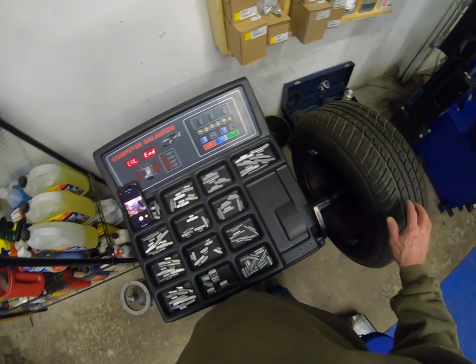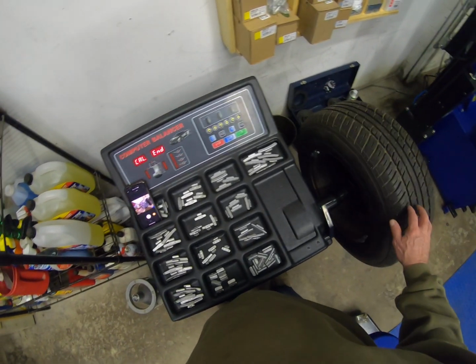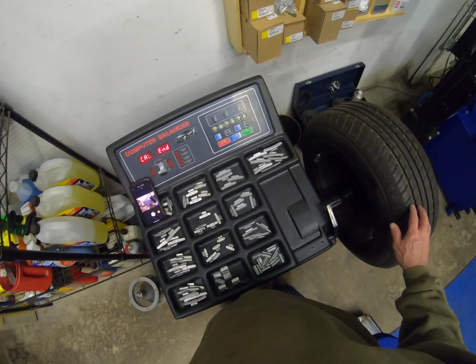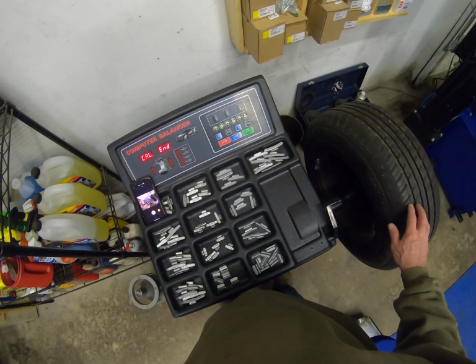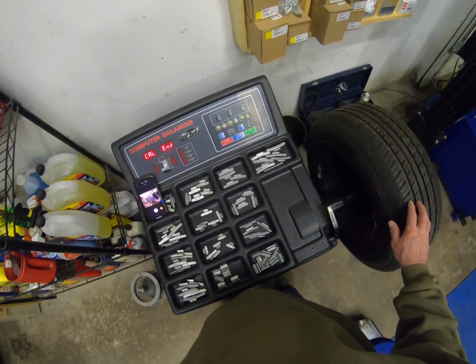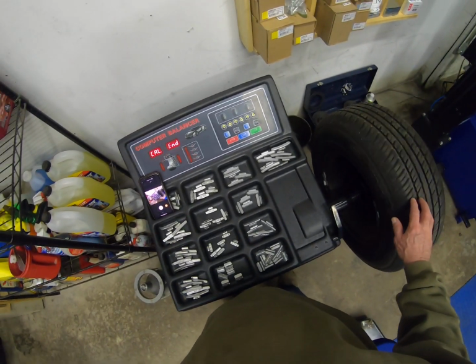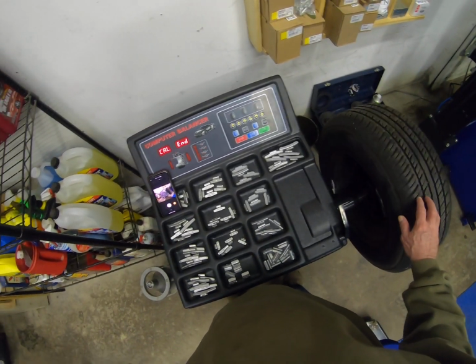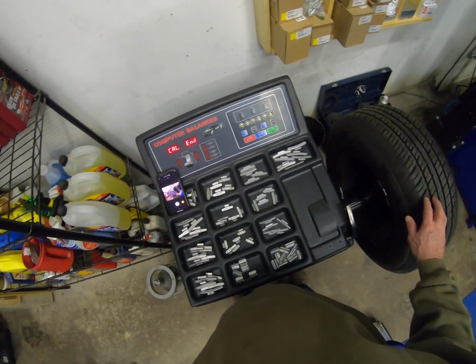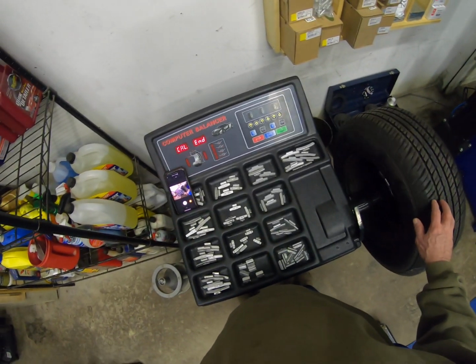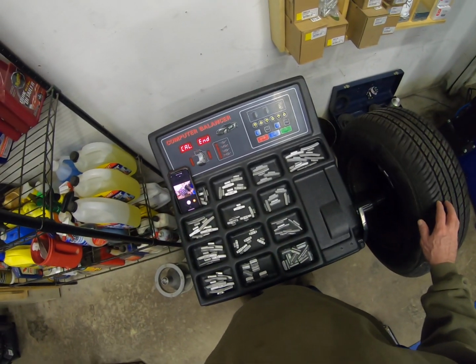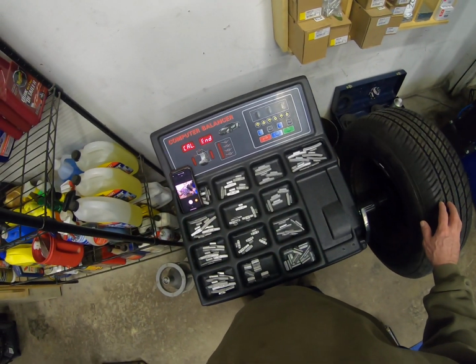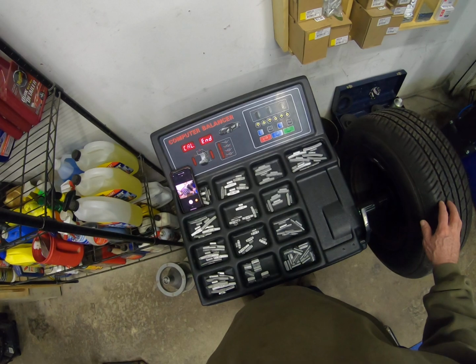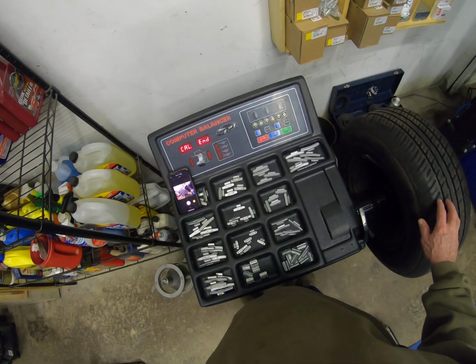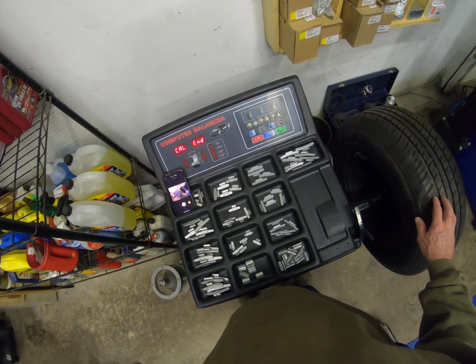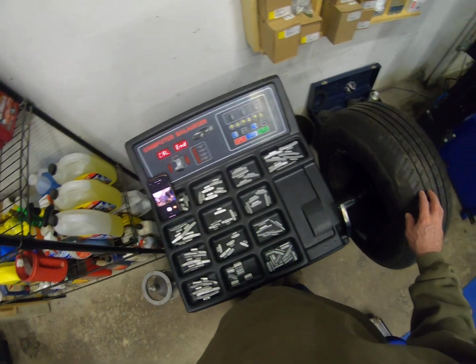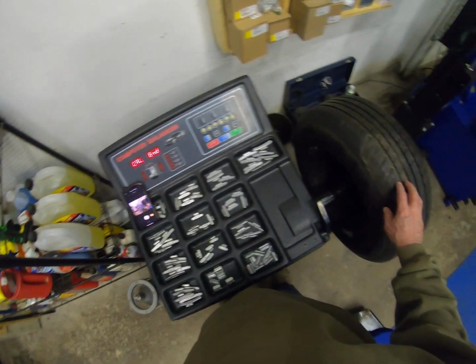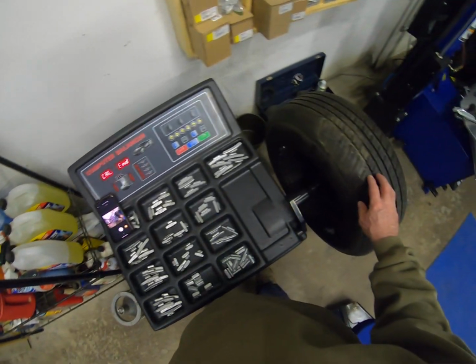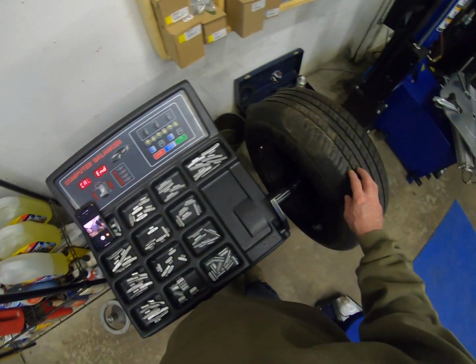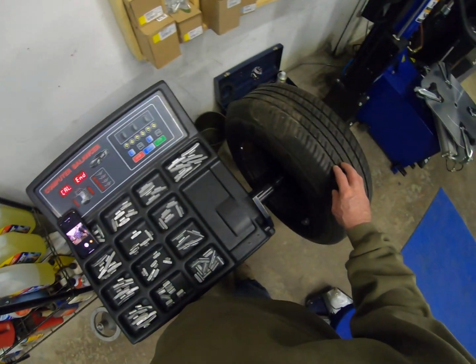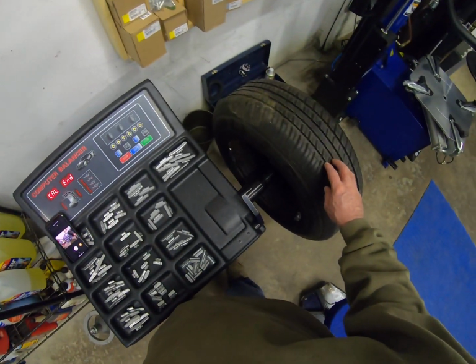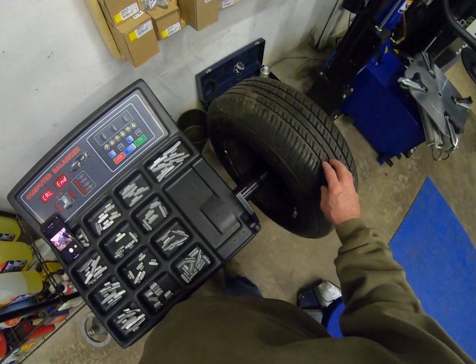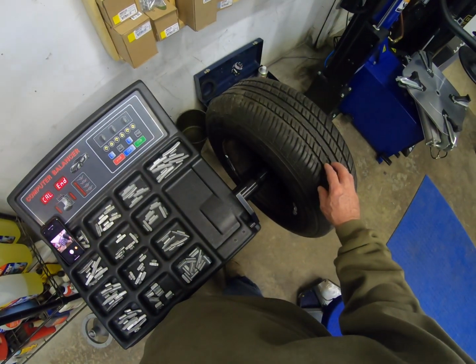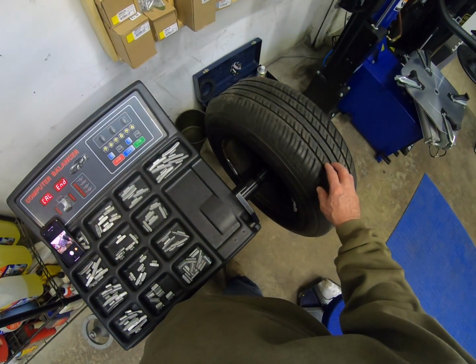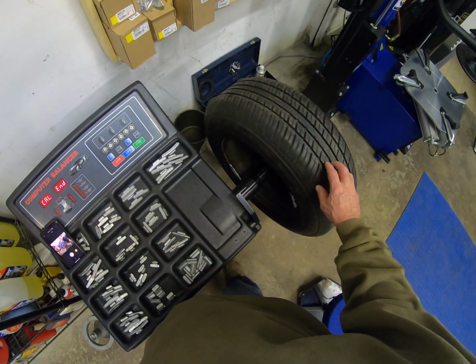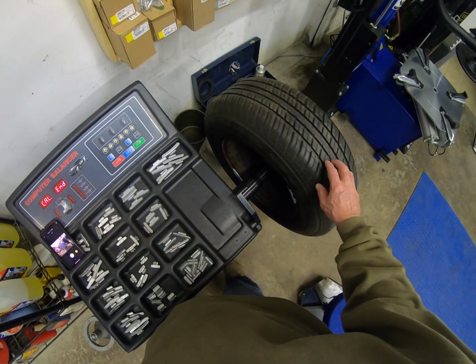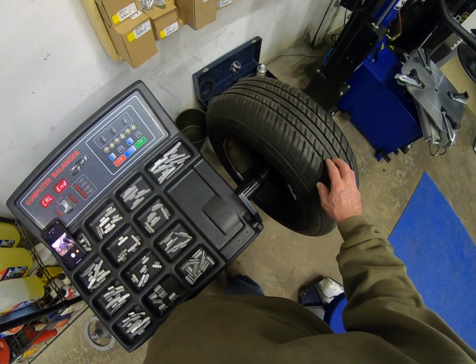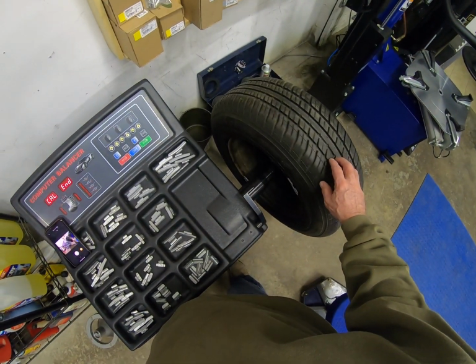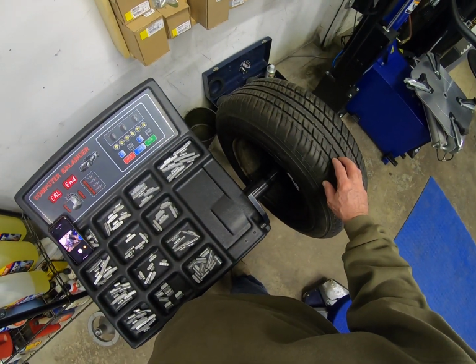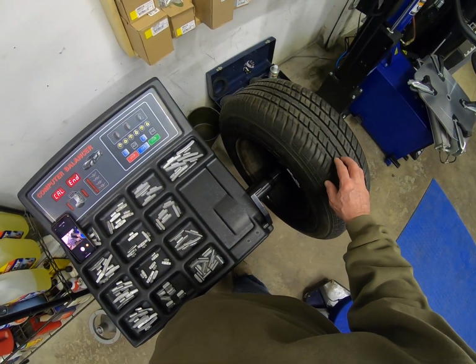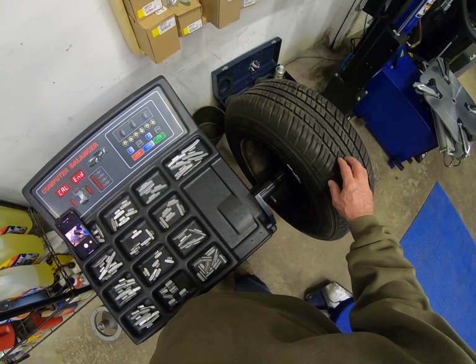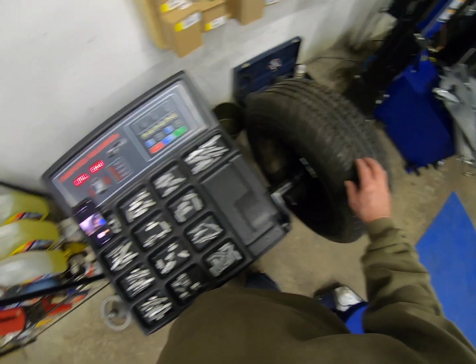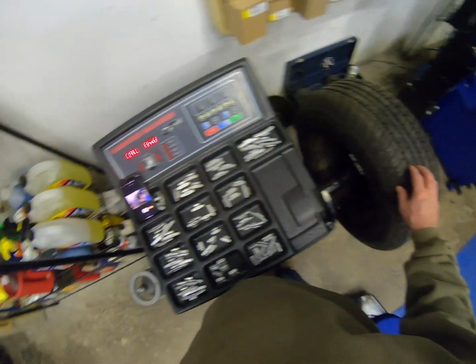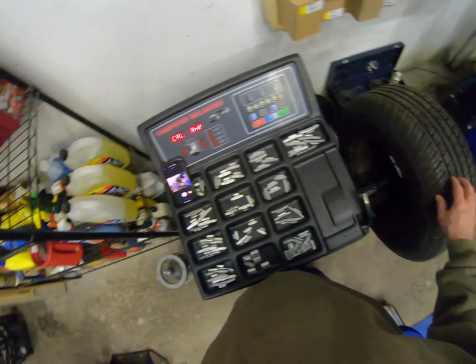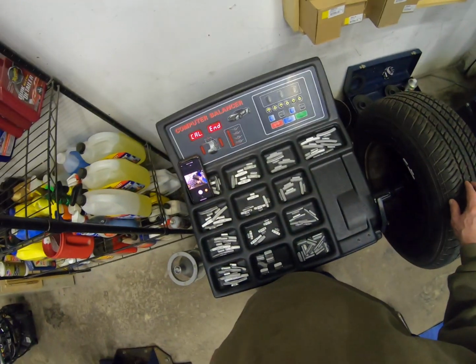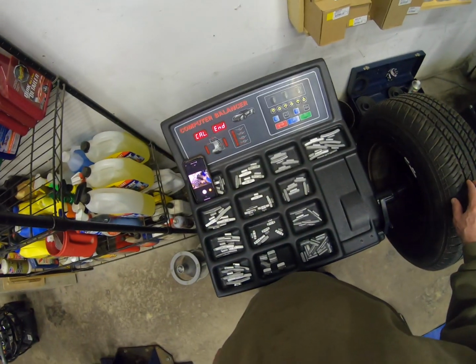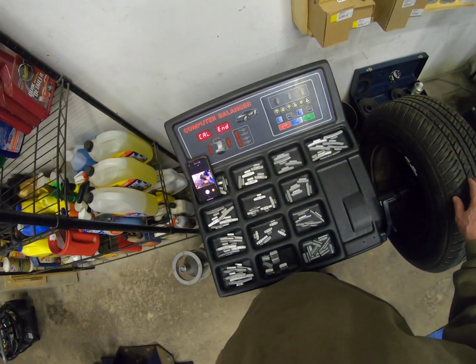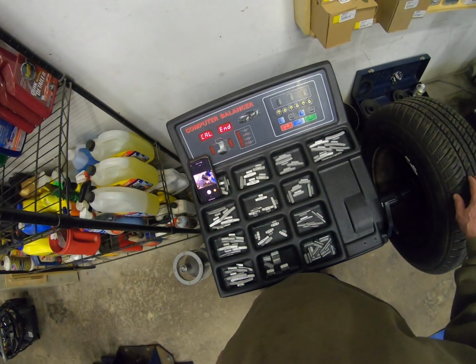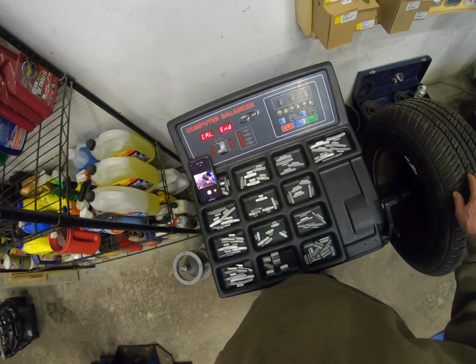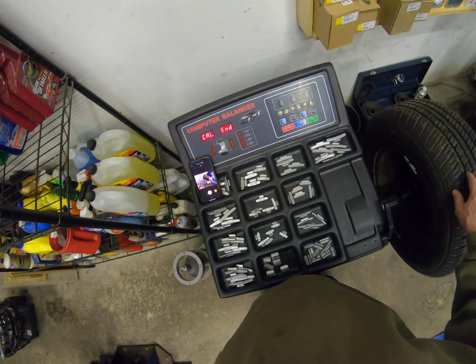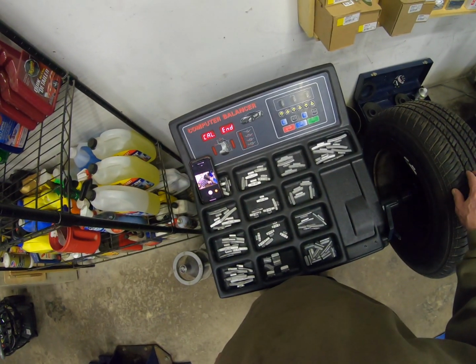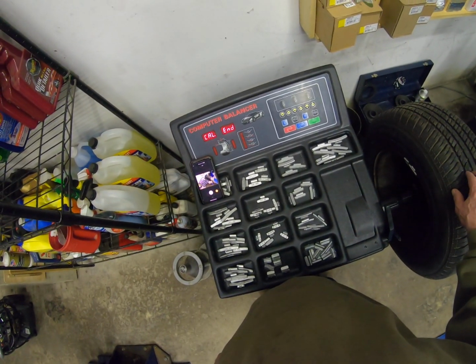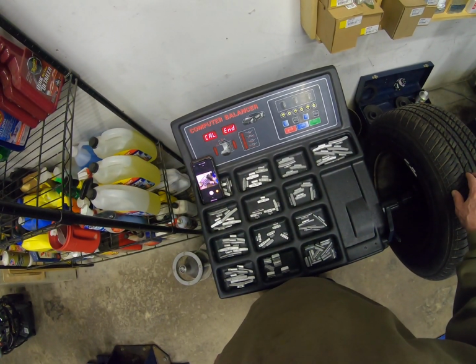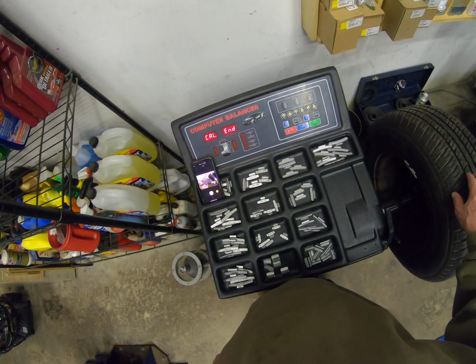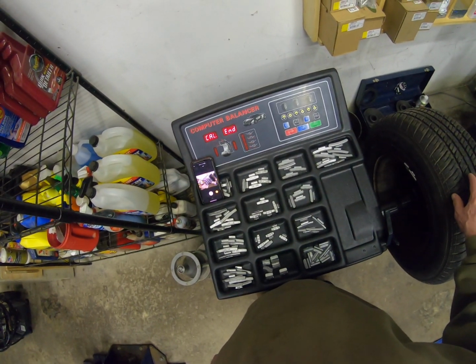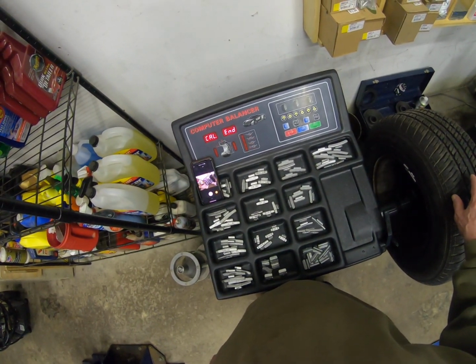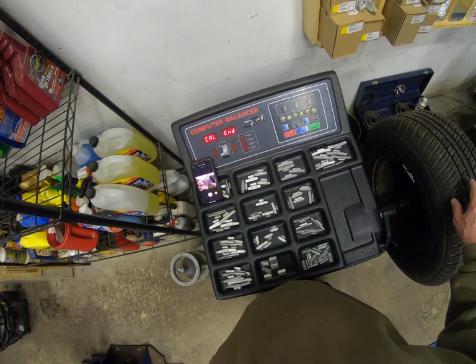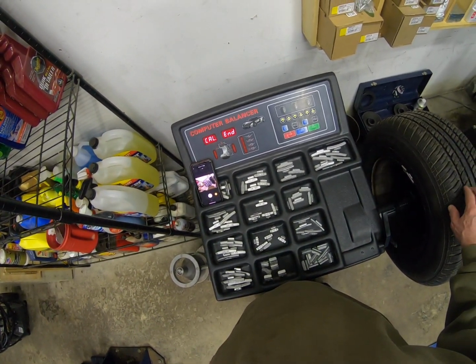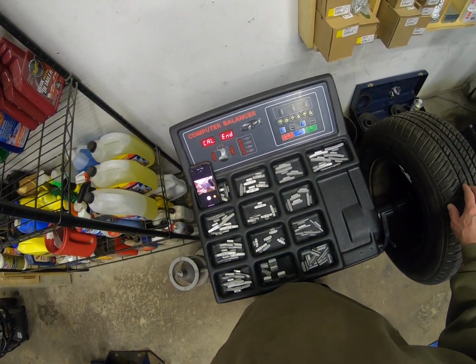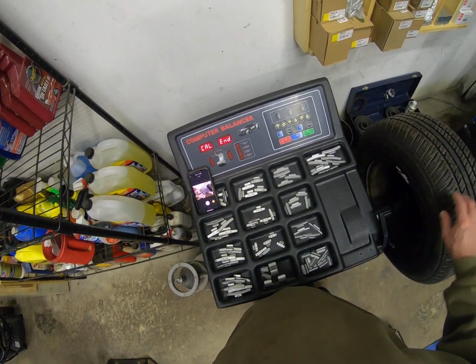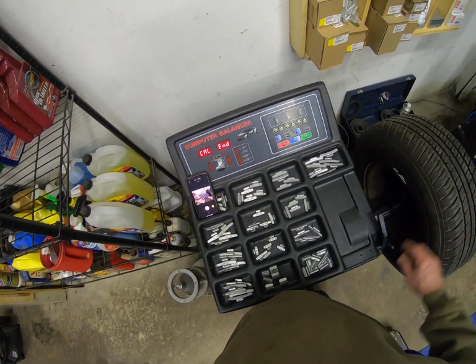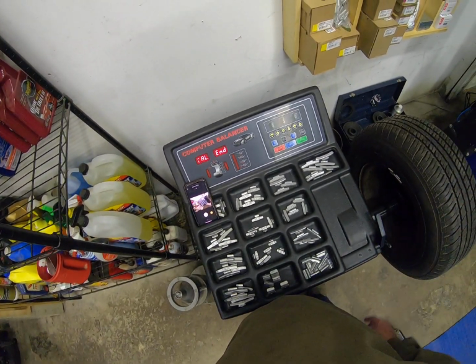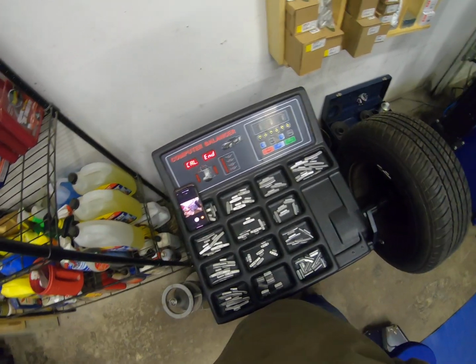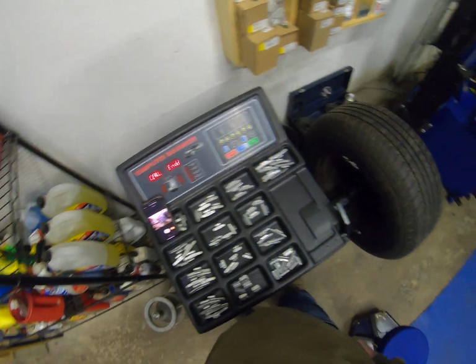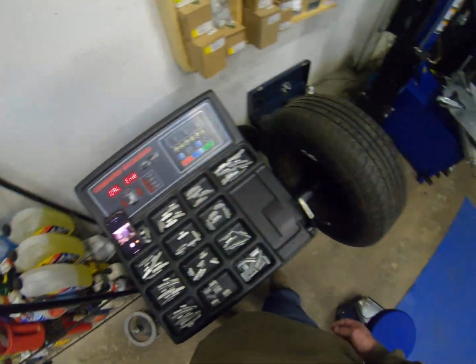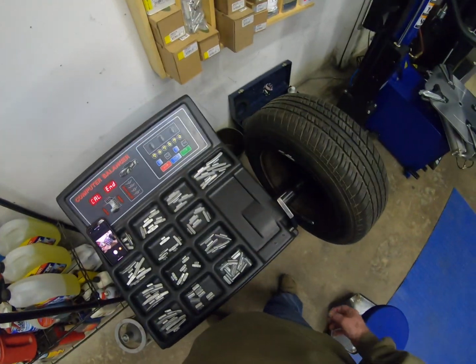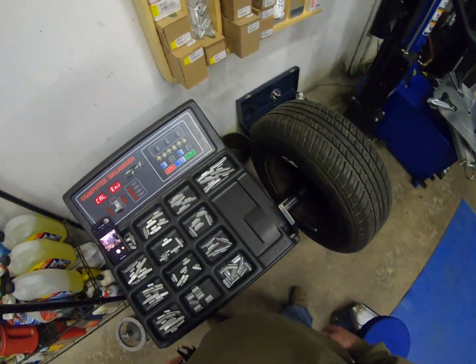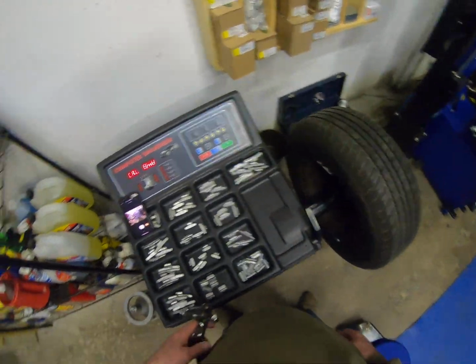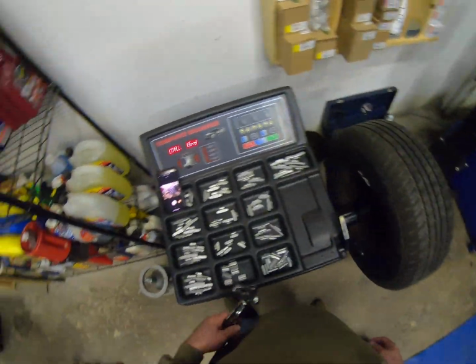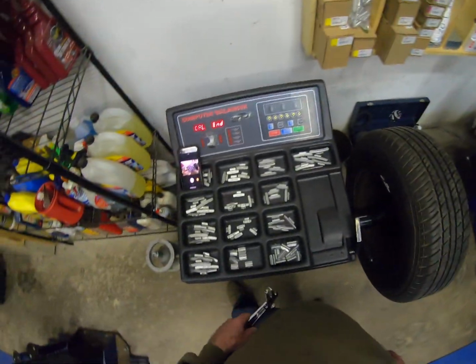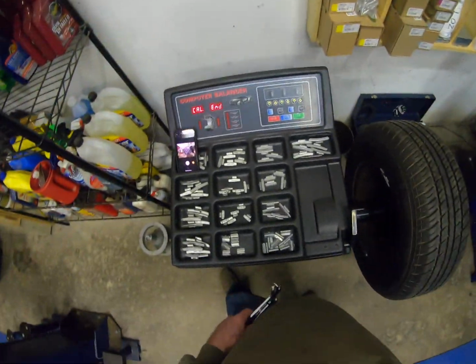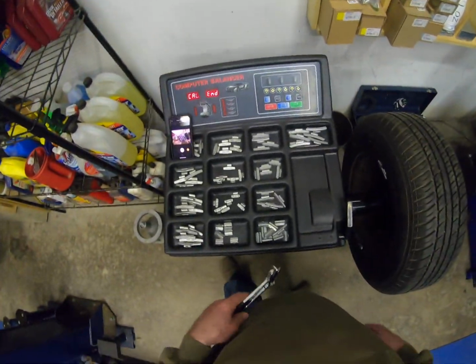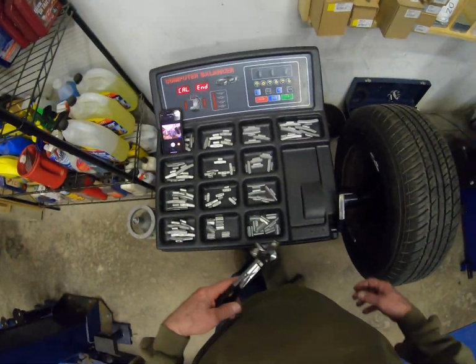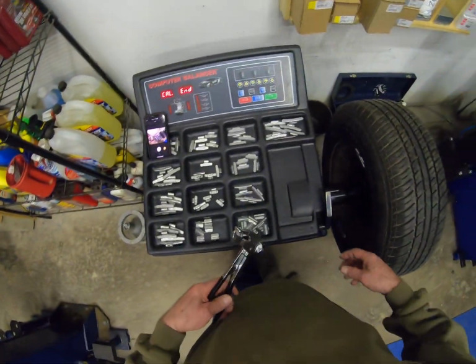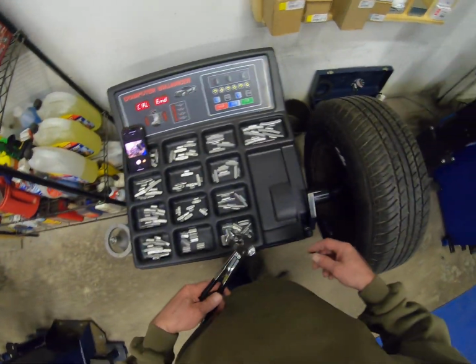The wheel is stopping. Okay, we're done with the calibration.